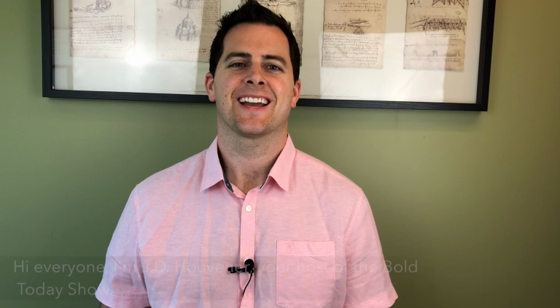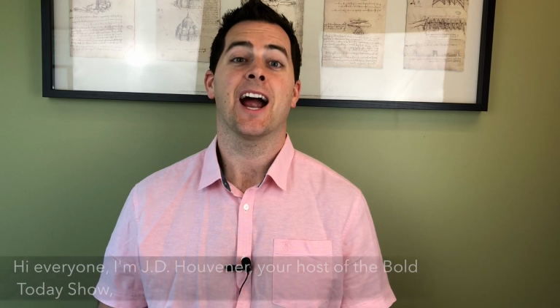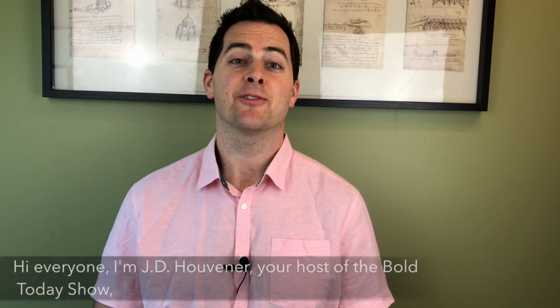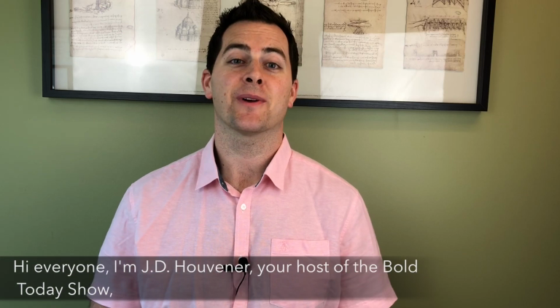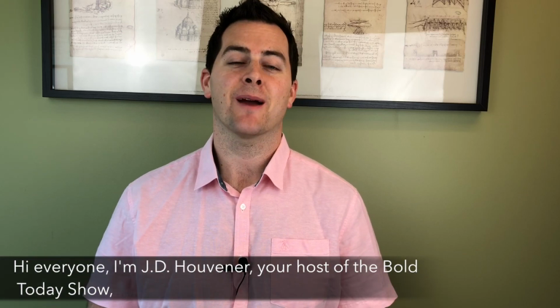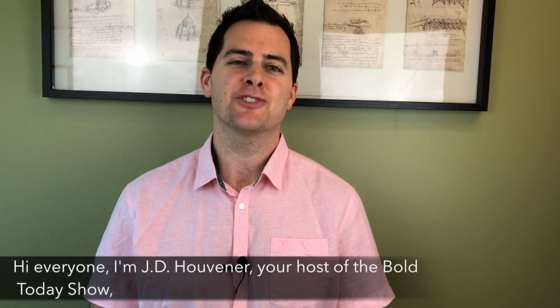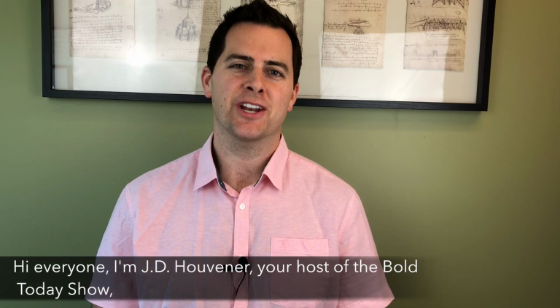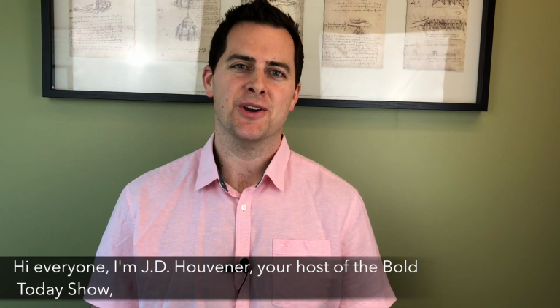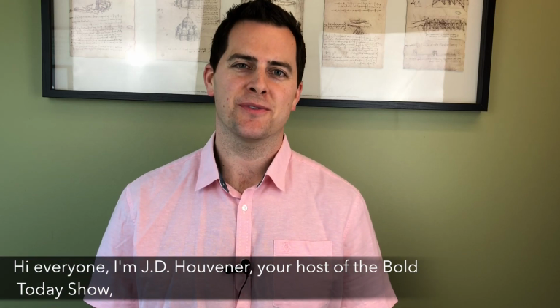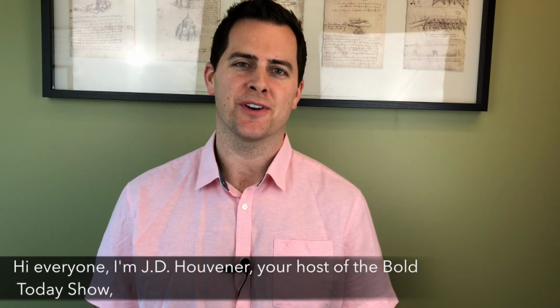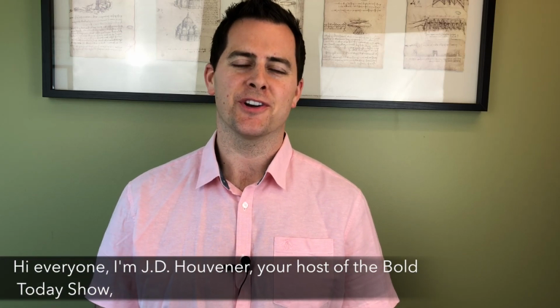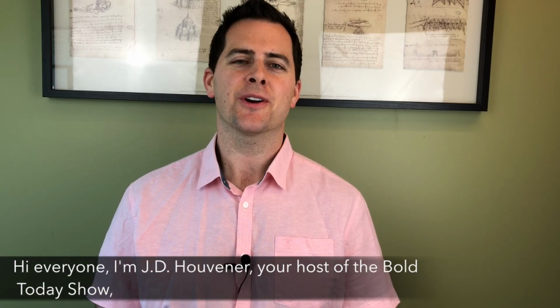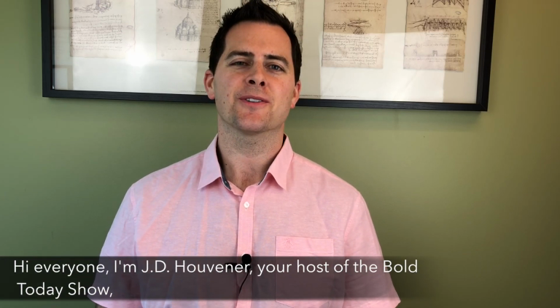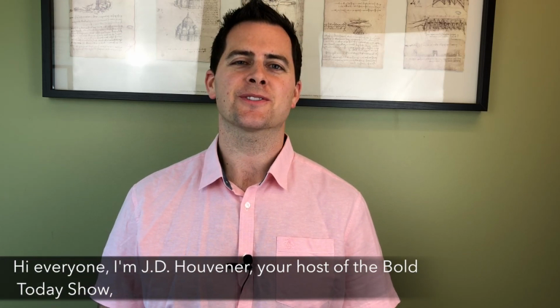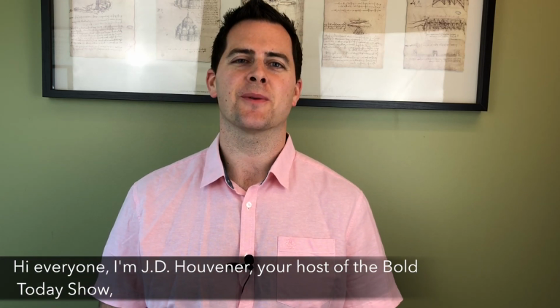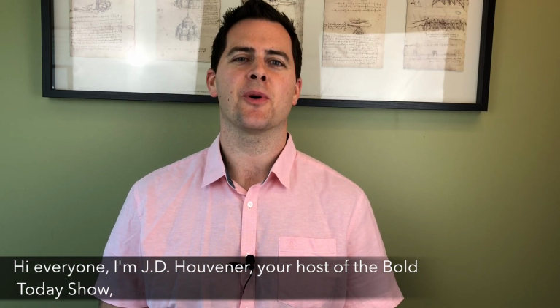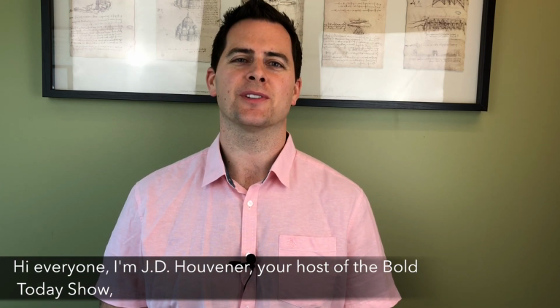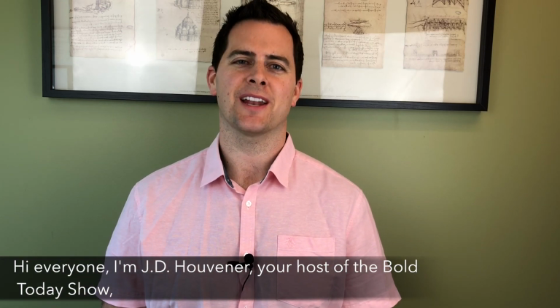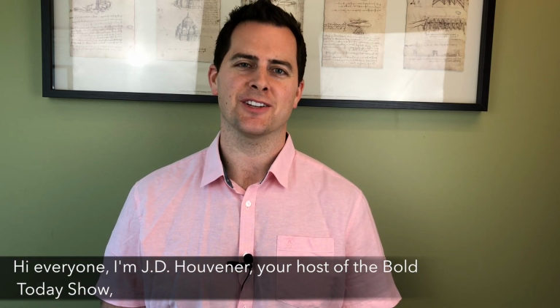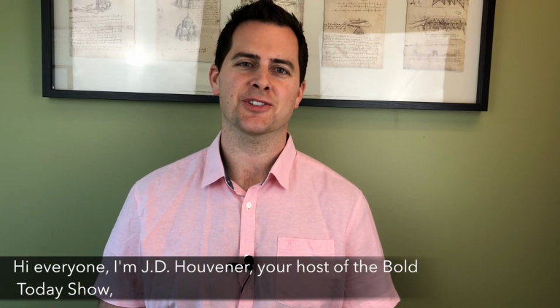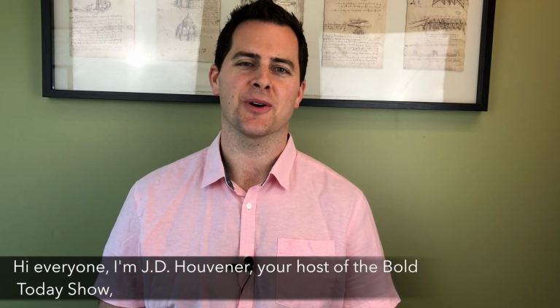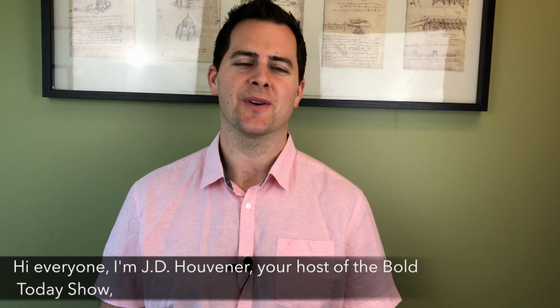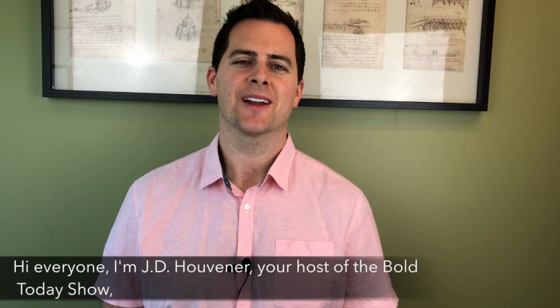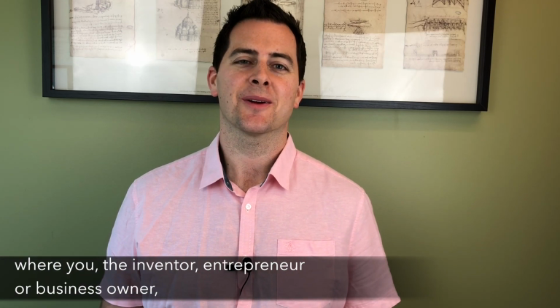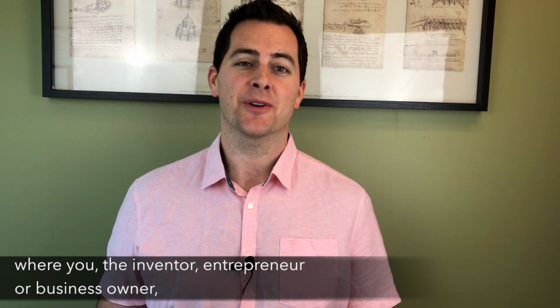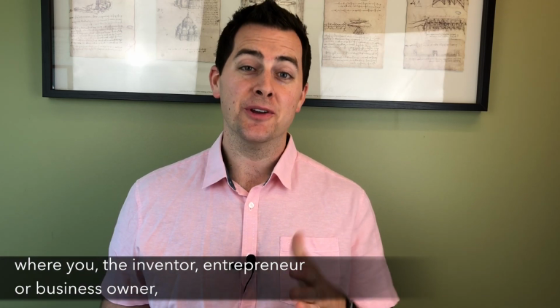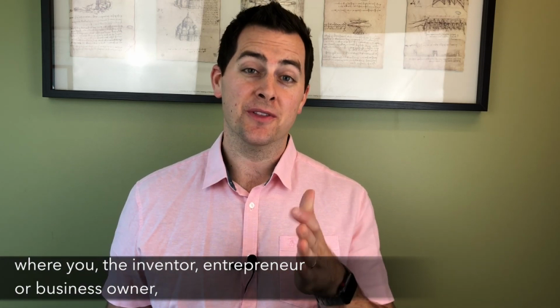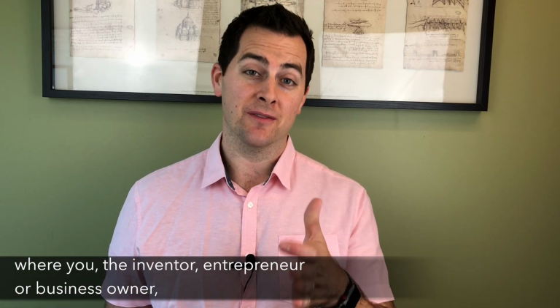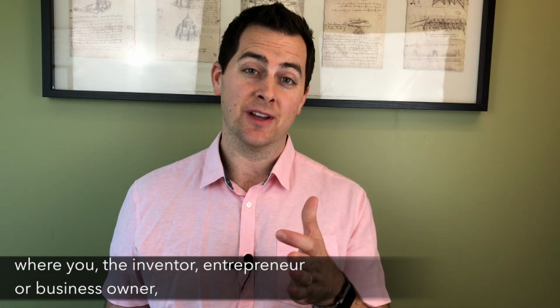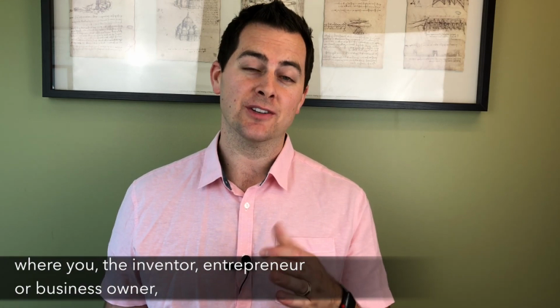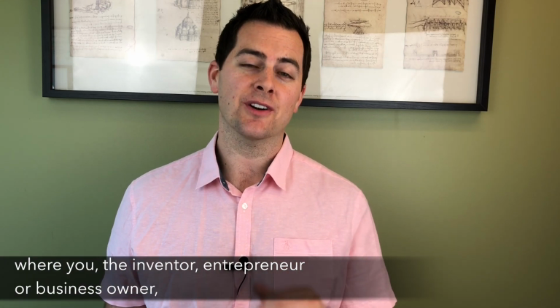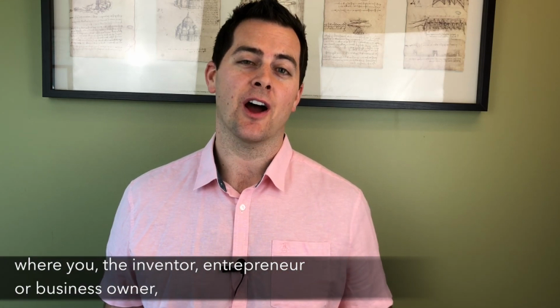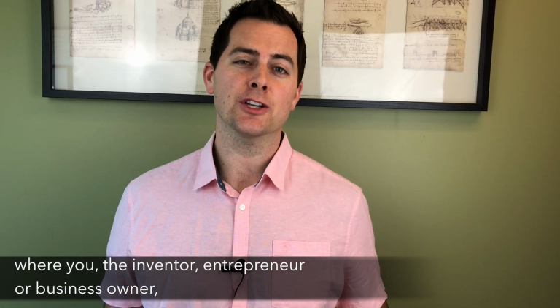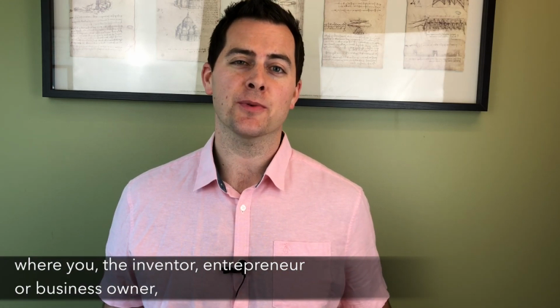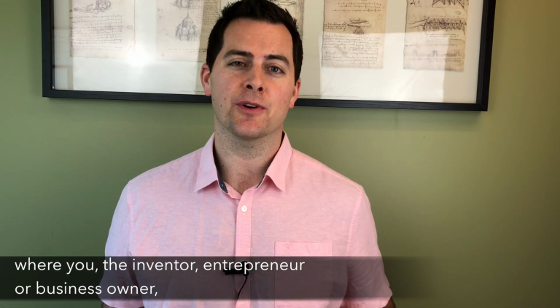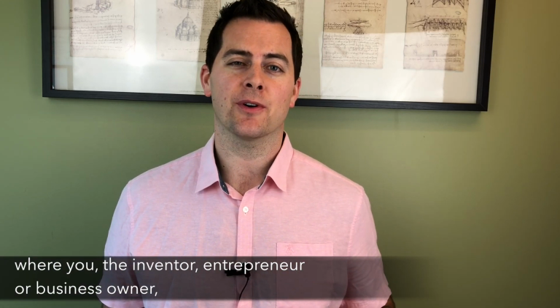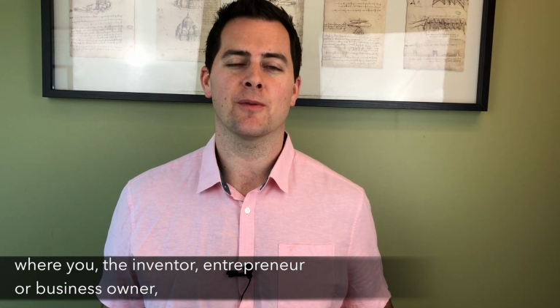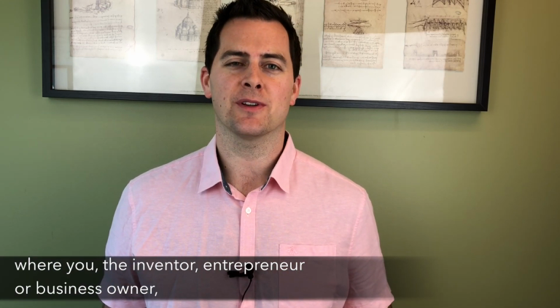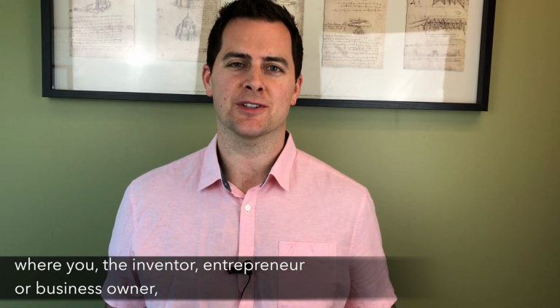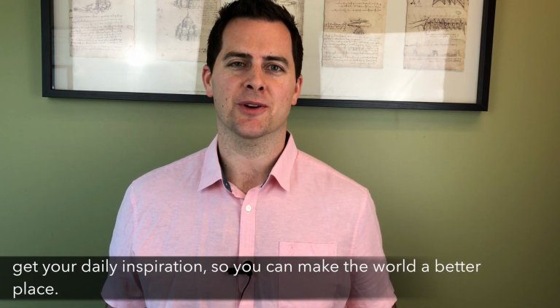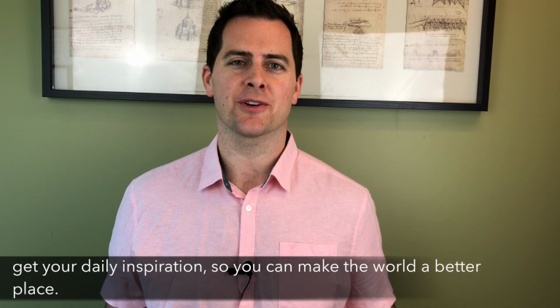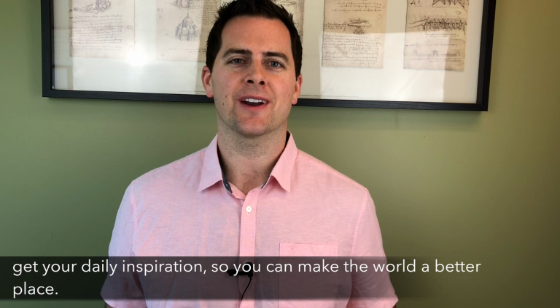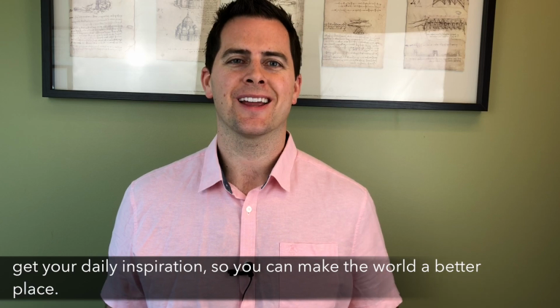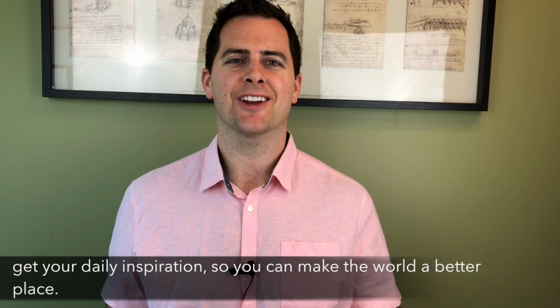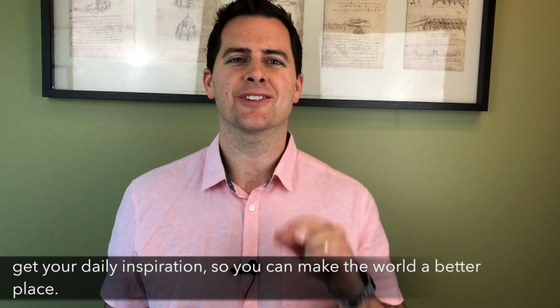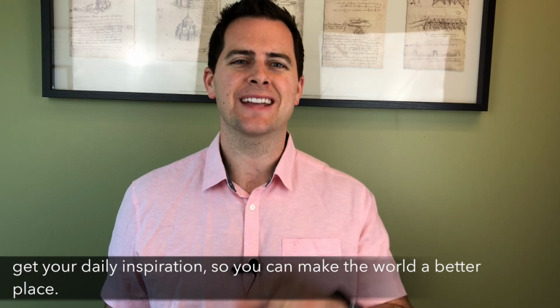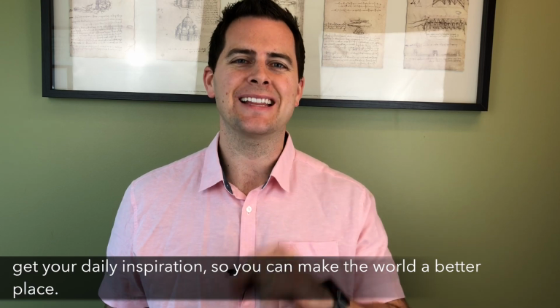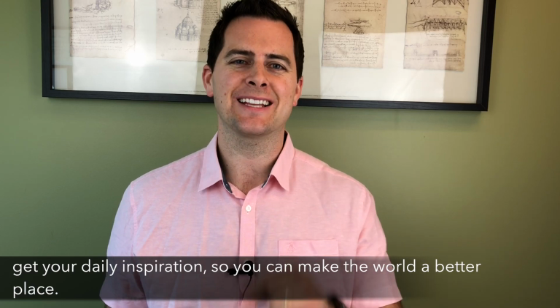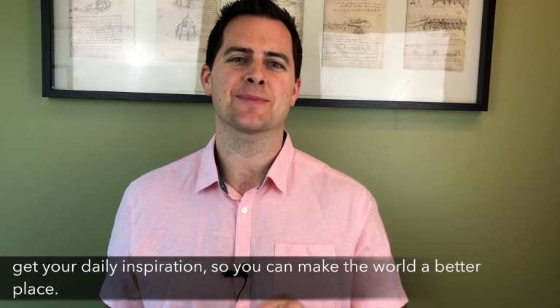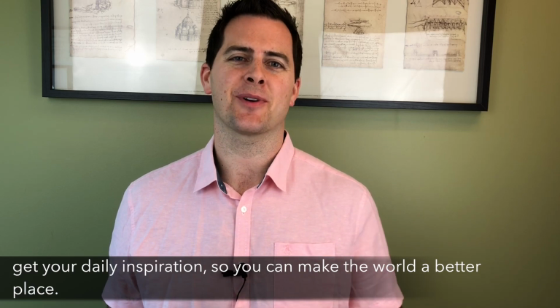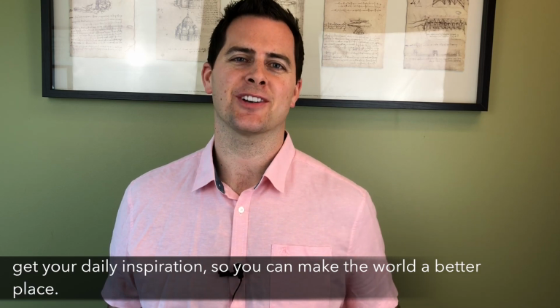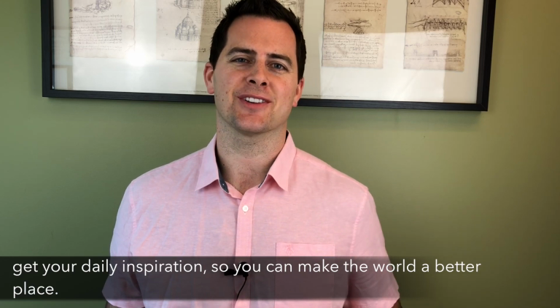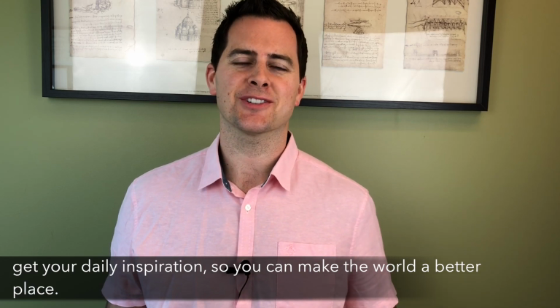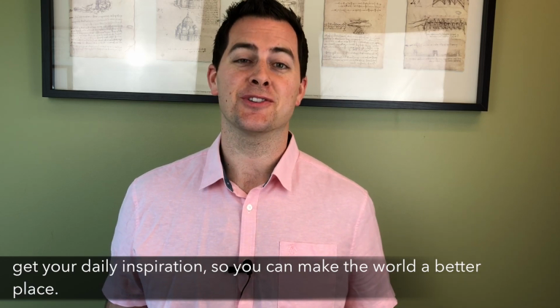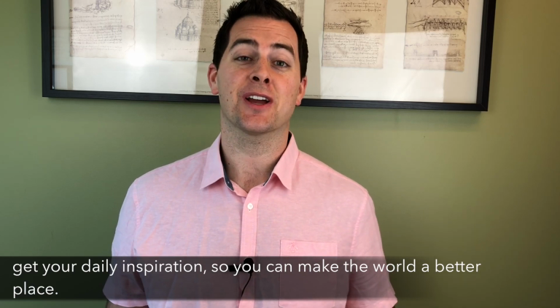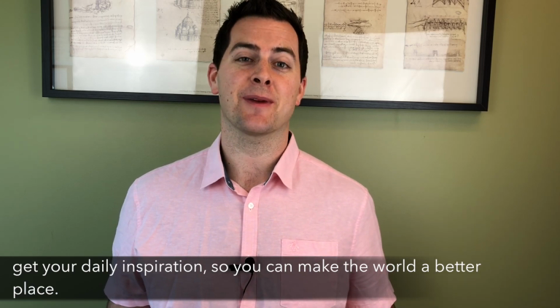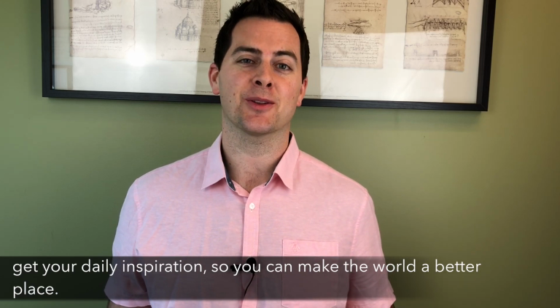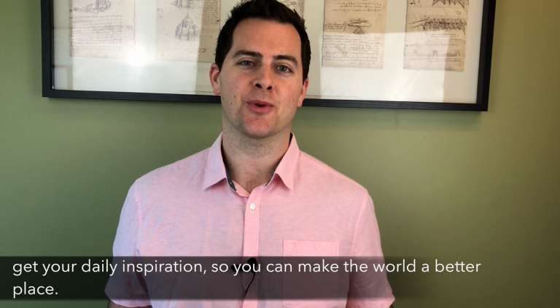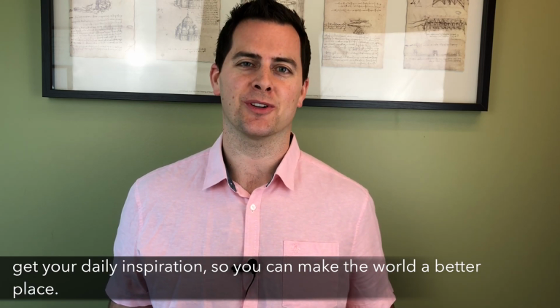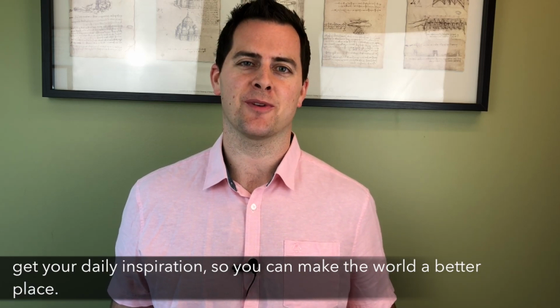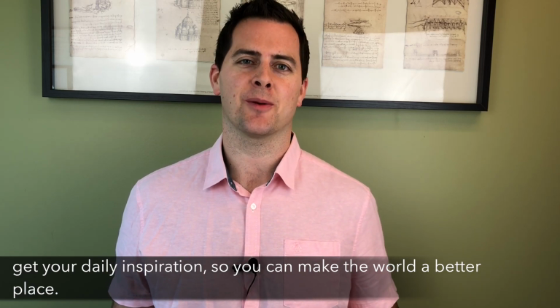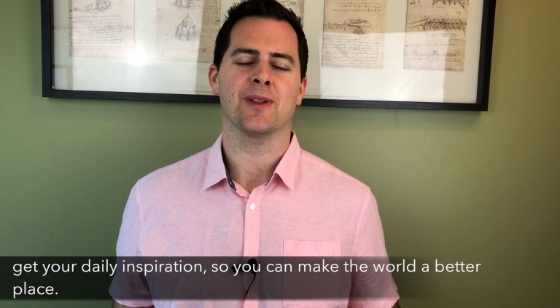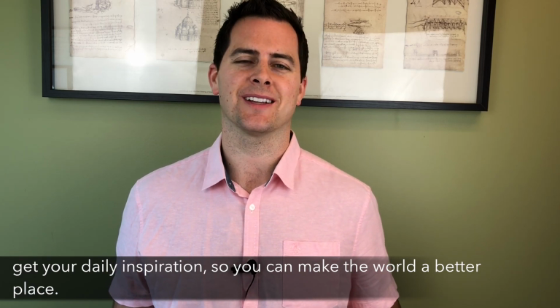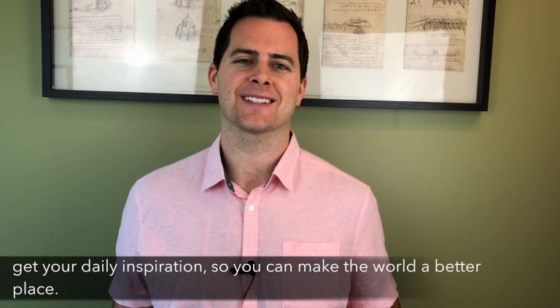Hi everyone, I'm J.D. Huvener, your host of The Bold Today Show, where you, the inventor, entrepreneur, or business owner, get your daily inspiration so you can make the world a better place.